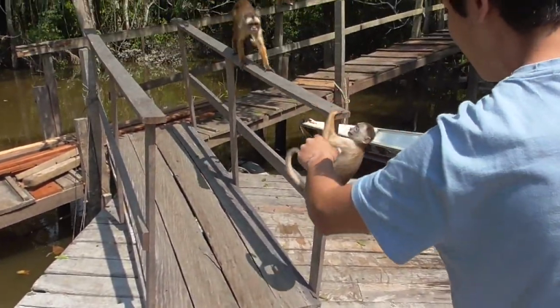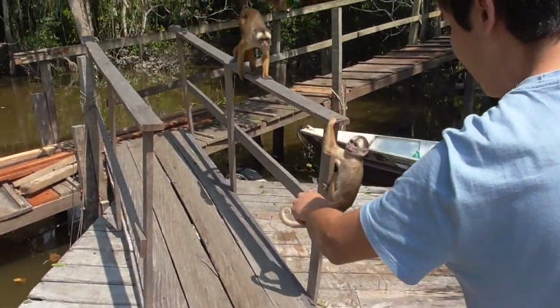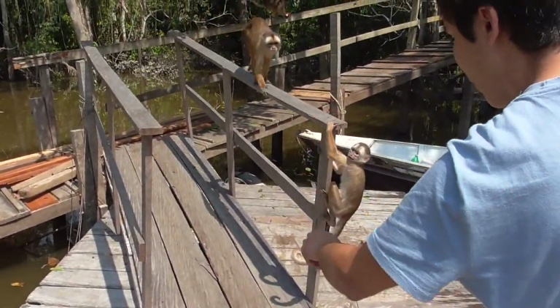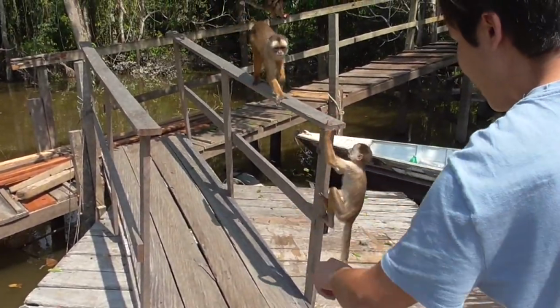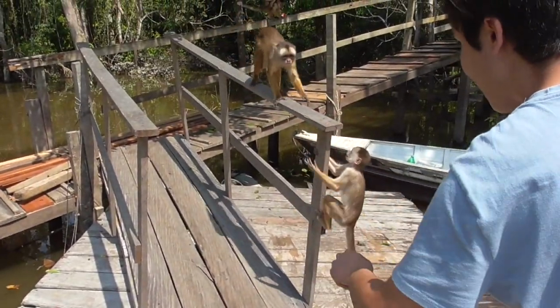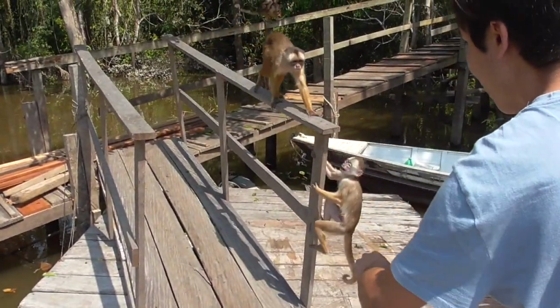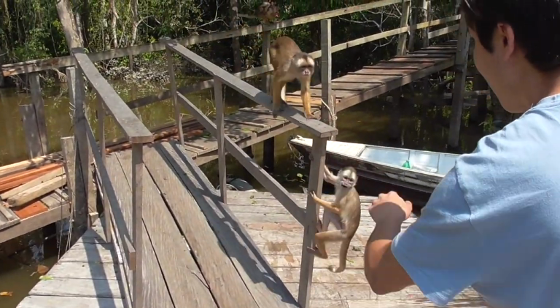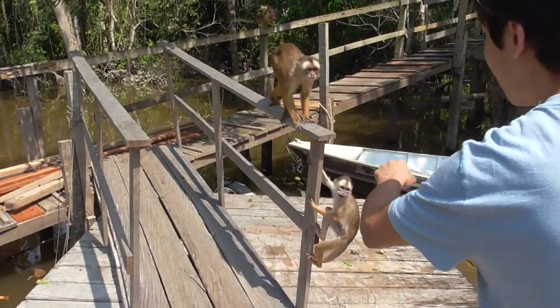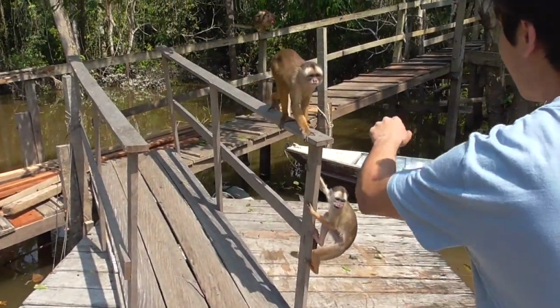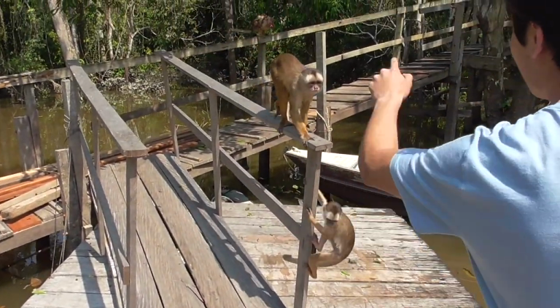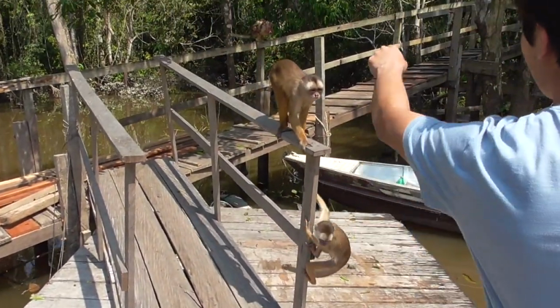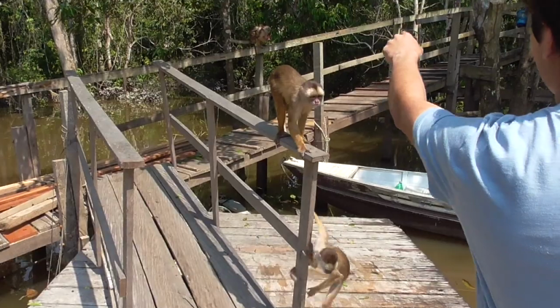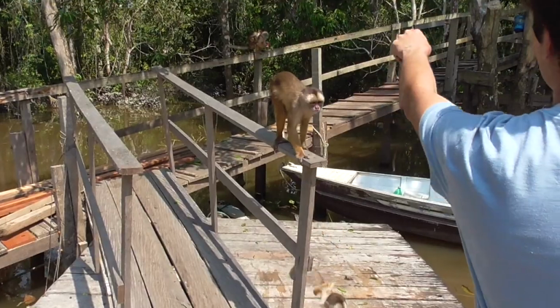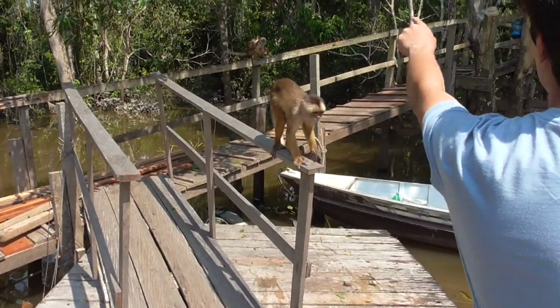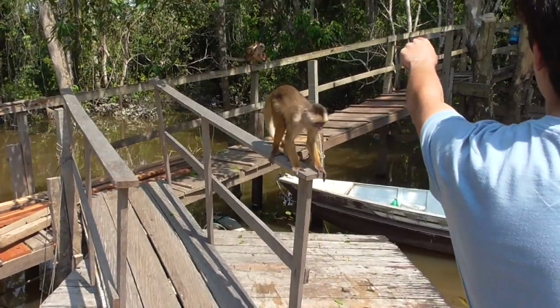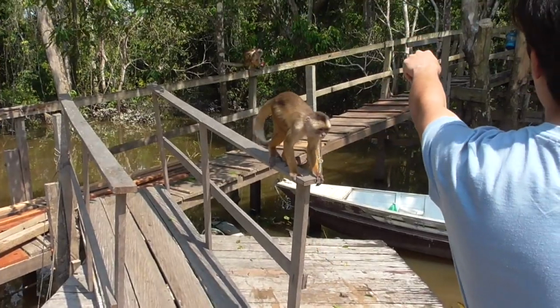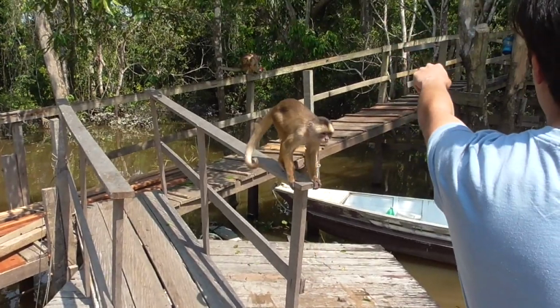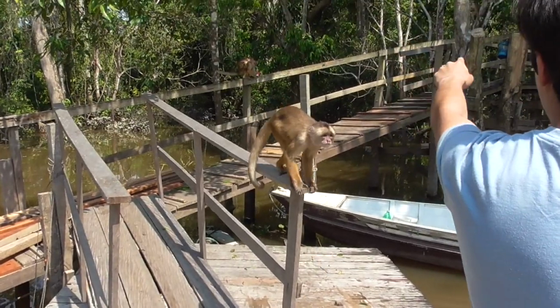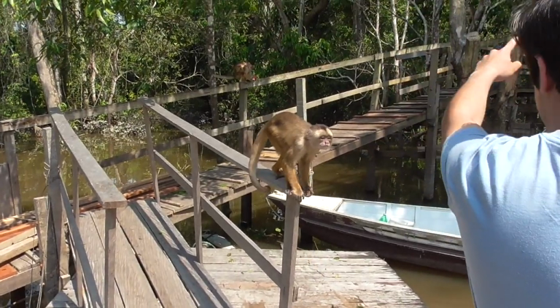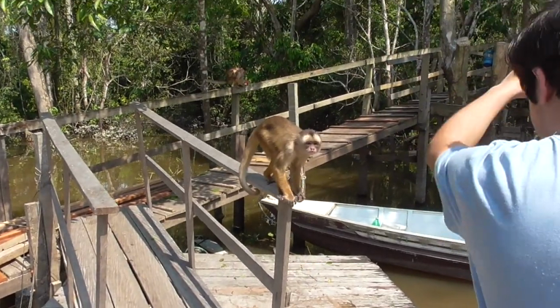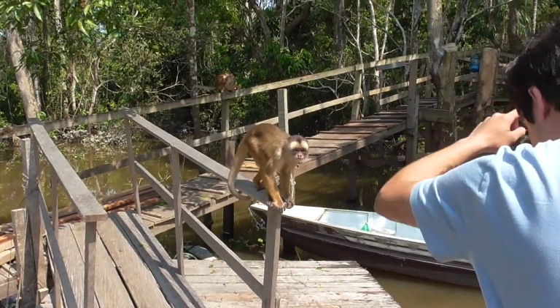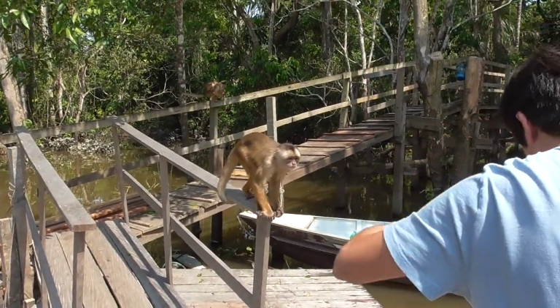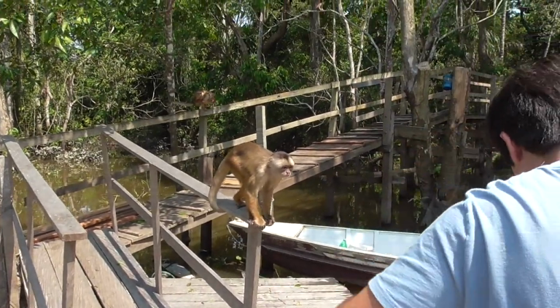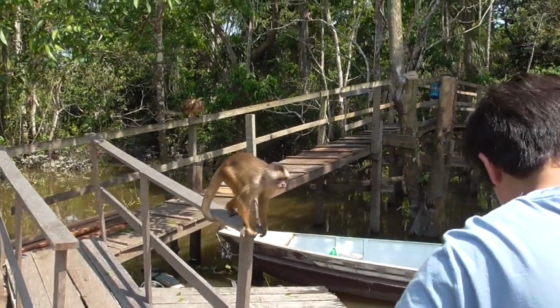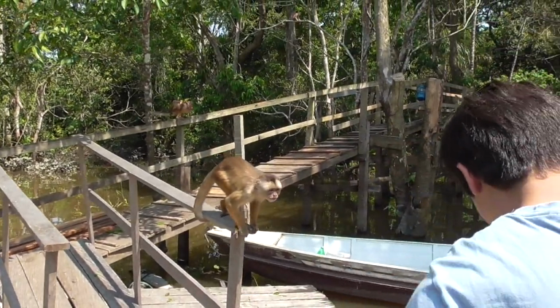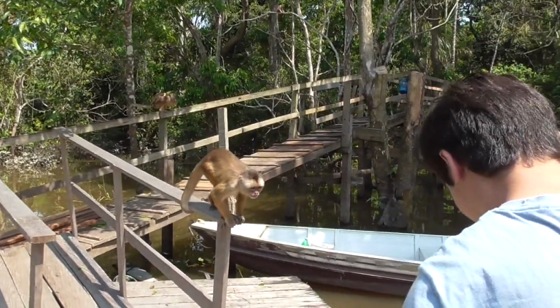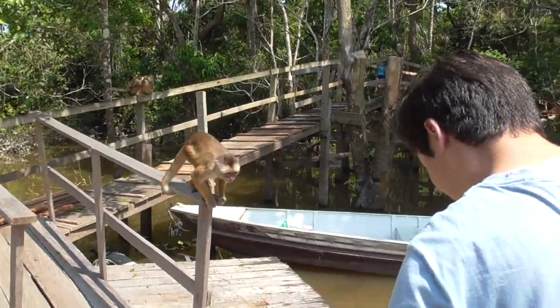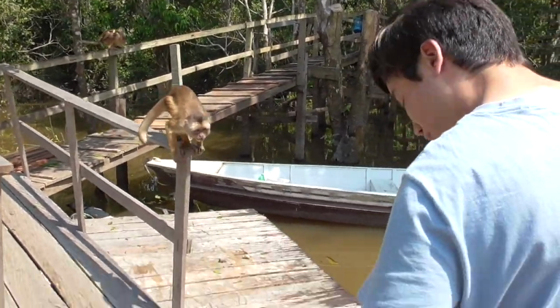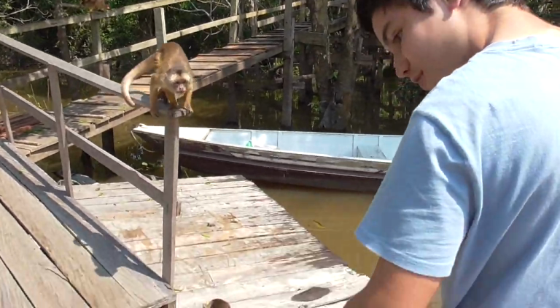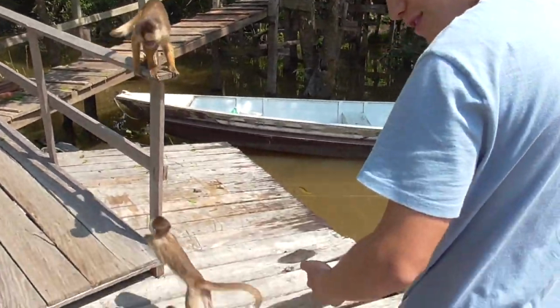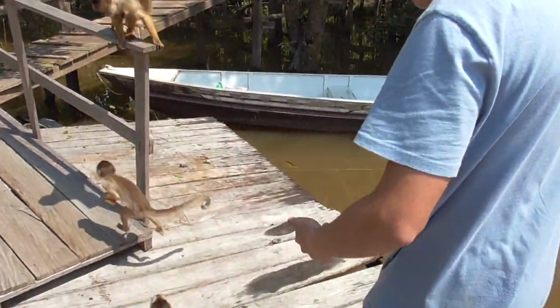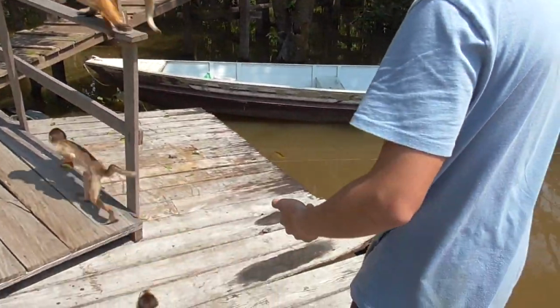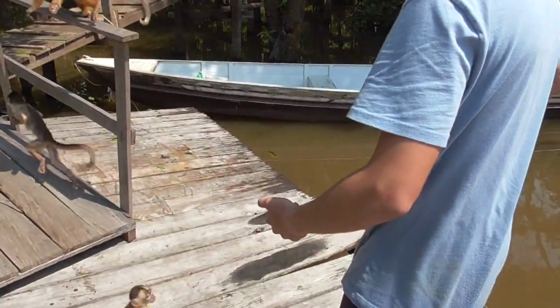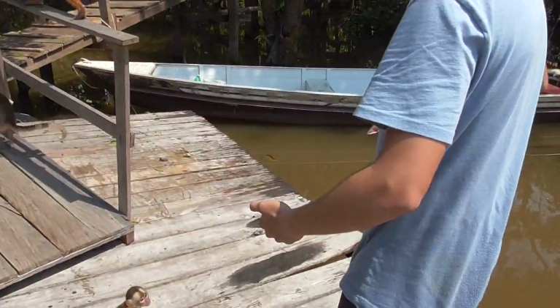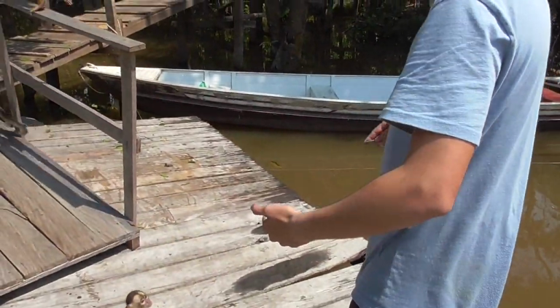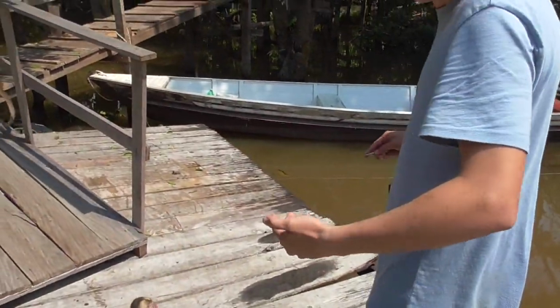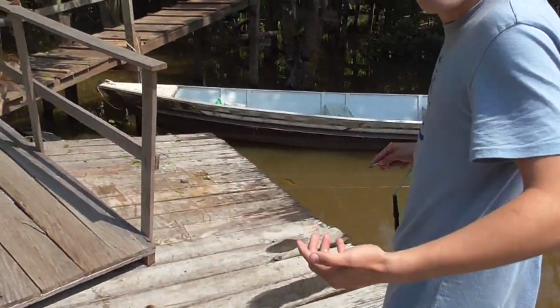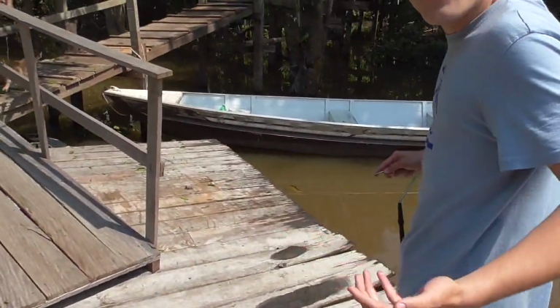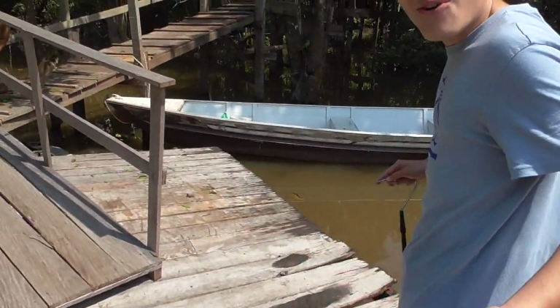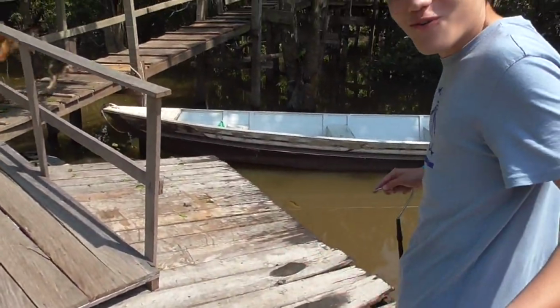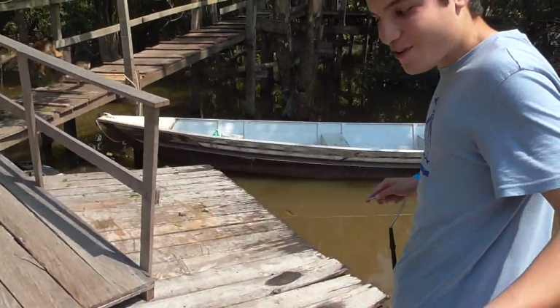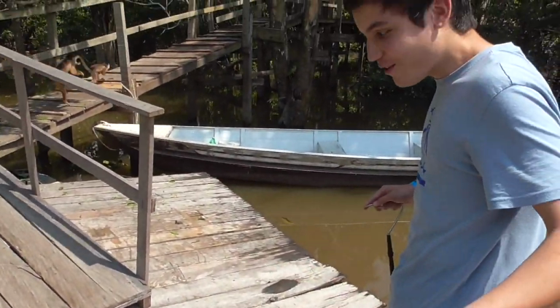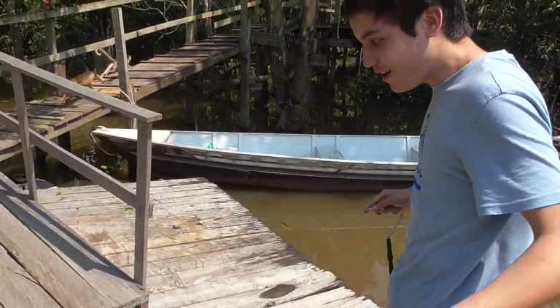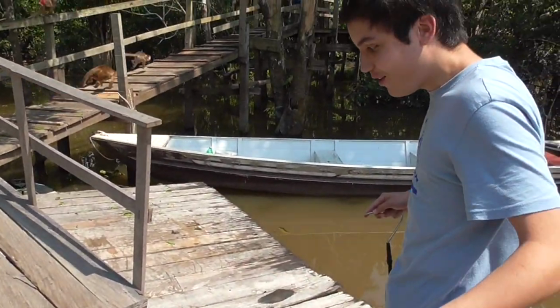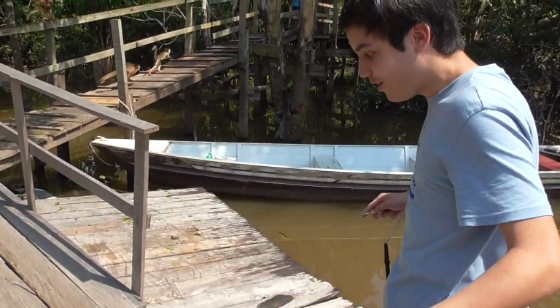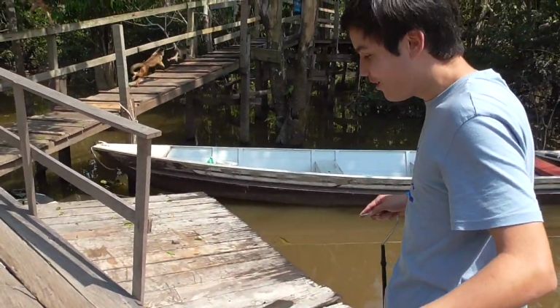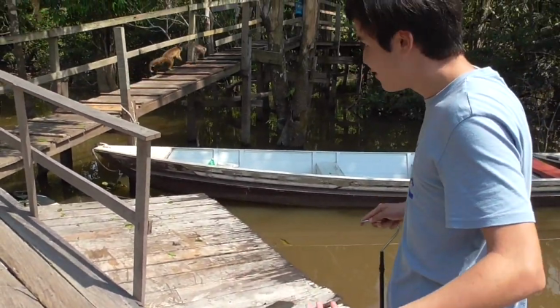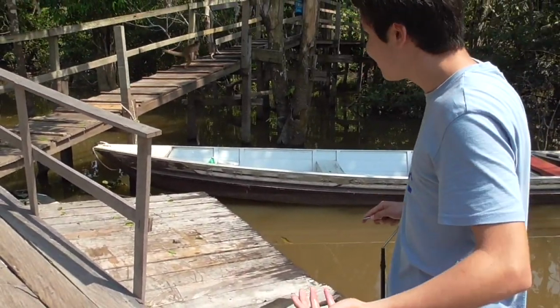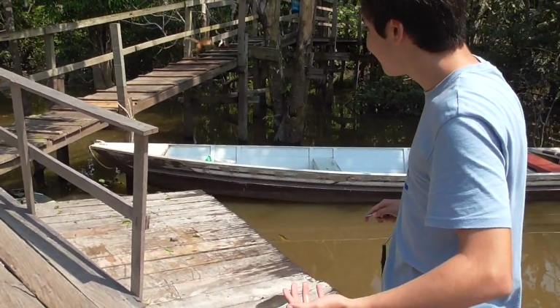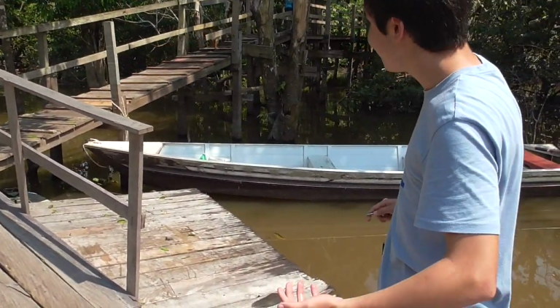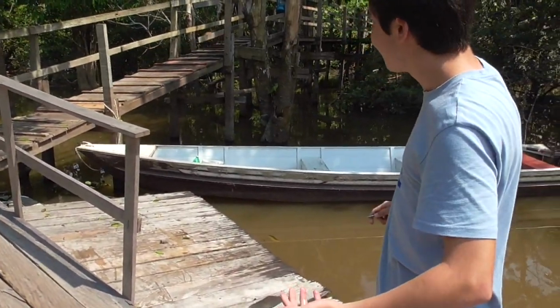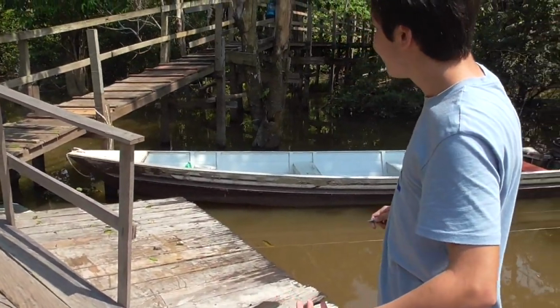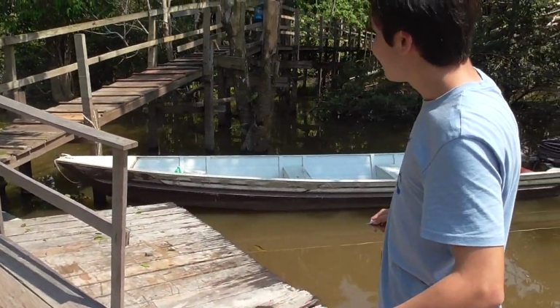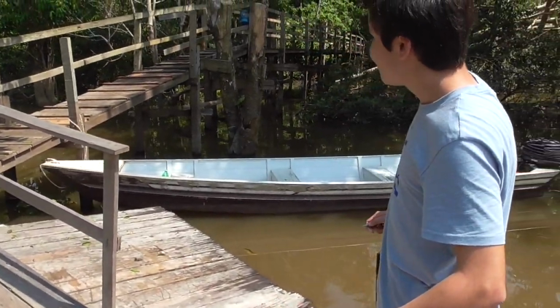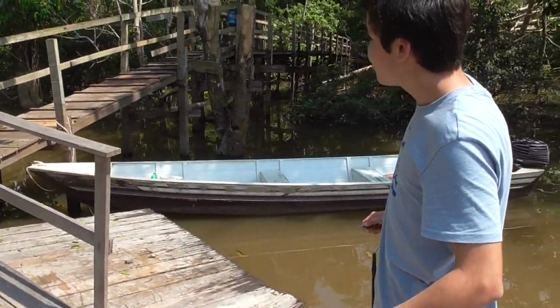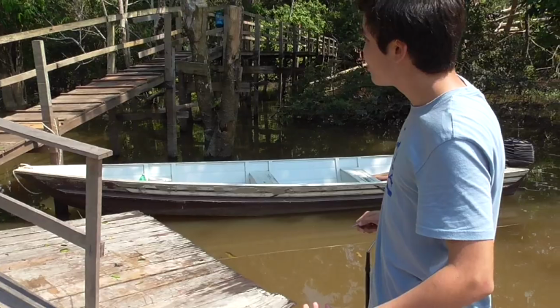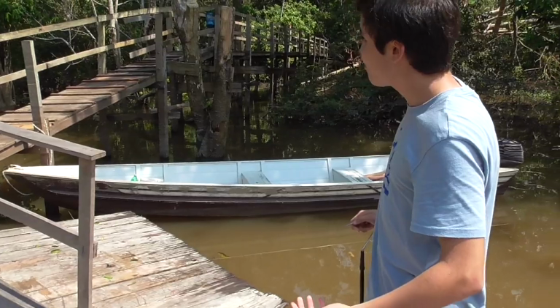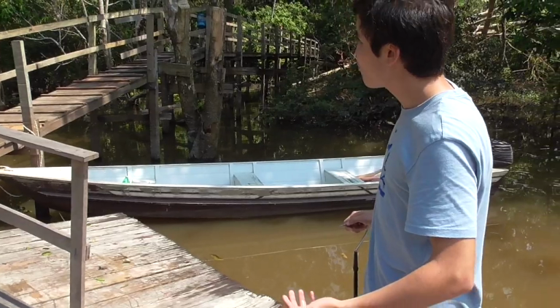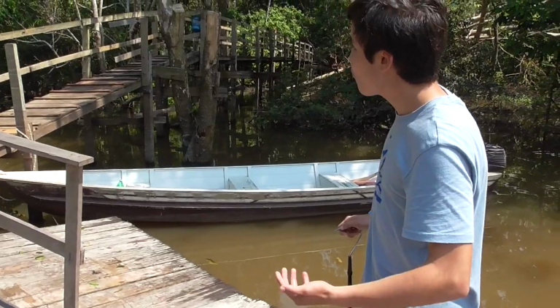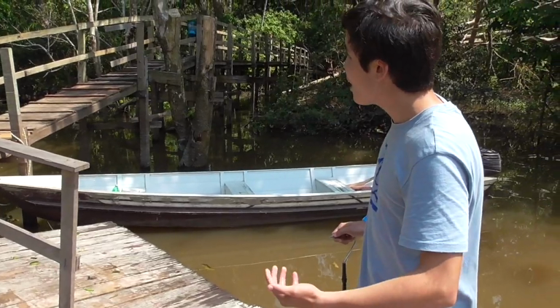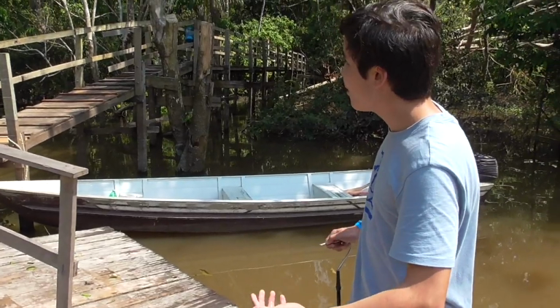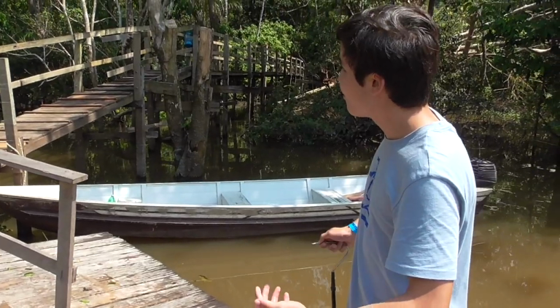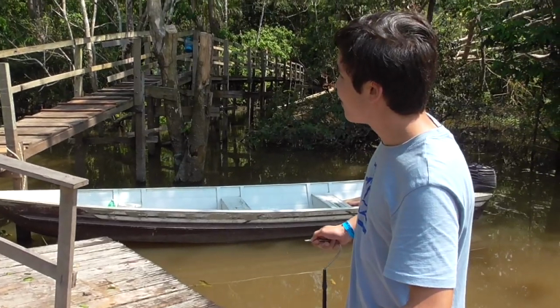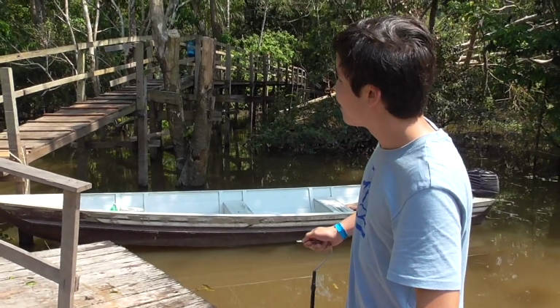Let's see, here I can count one, two, three, four, five, six. Whoa! Look at that. No fear at all. This one jumped right on me.